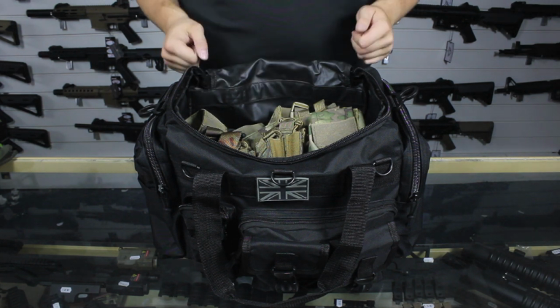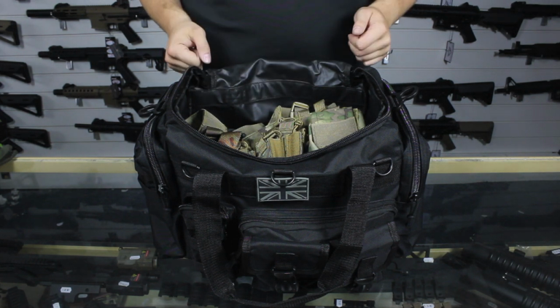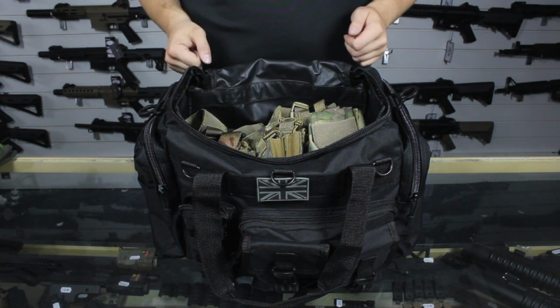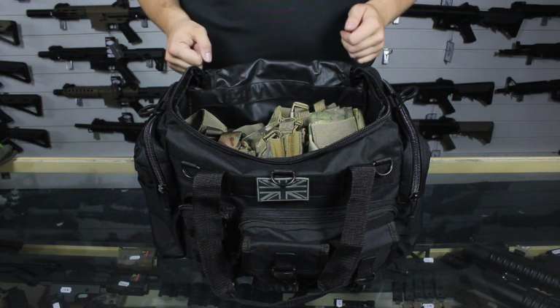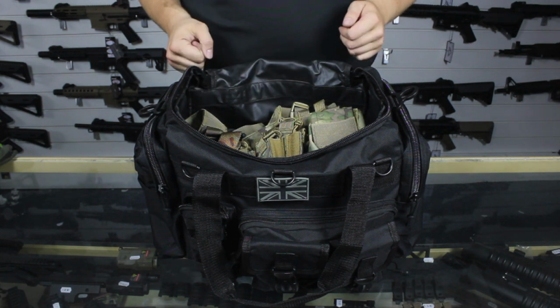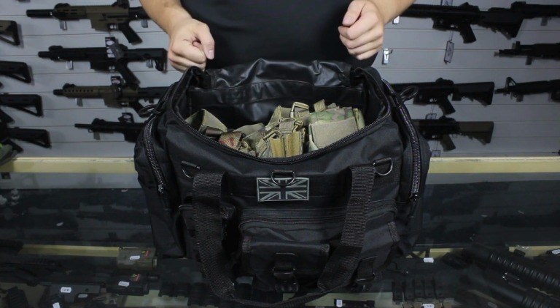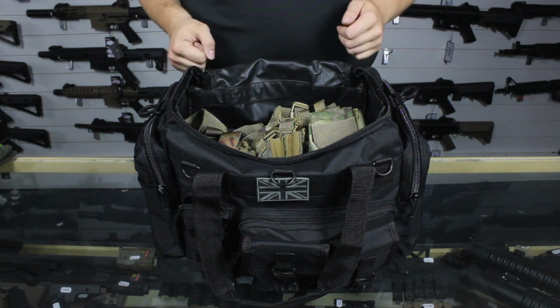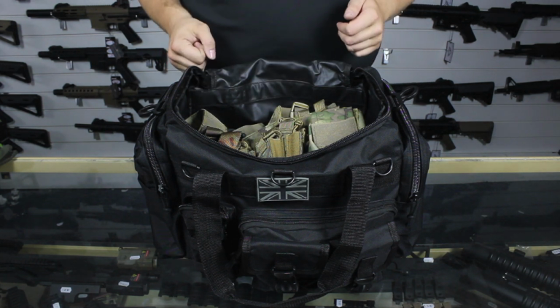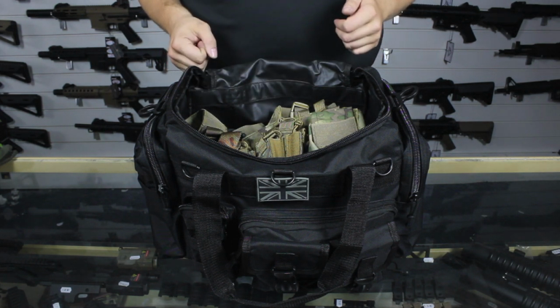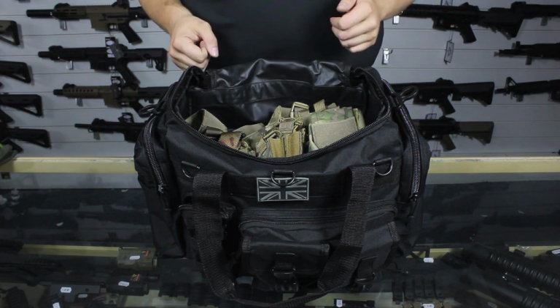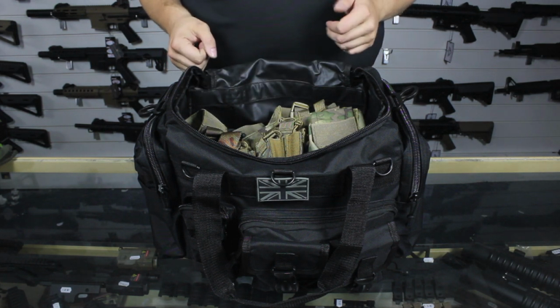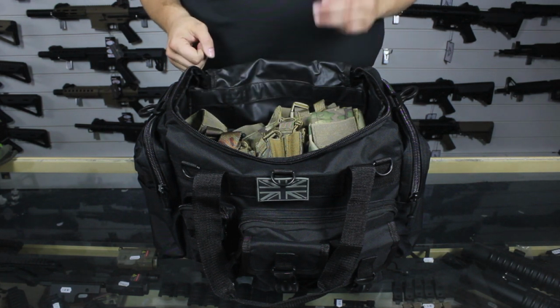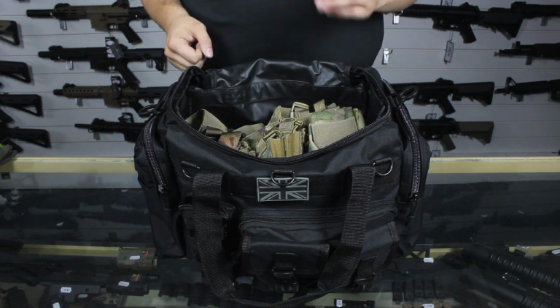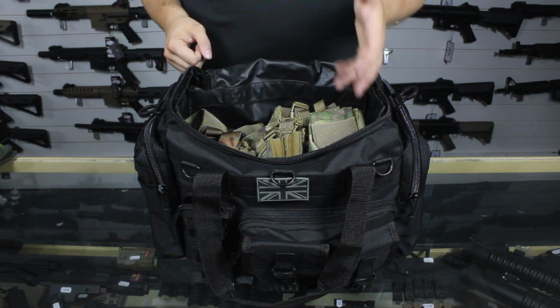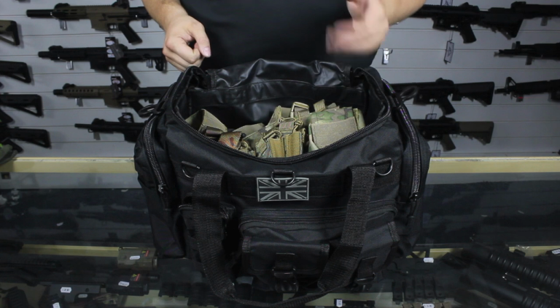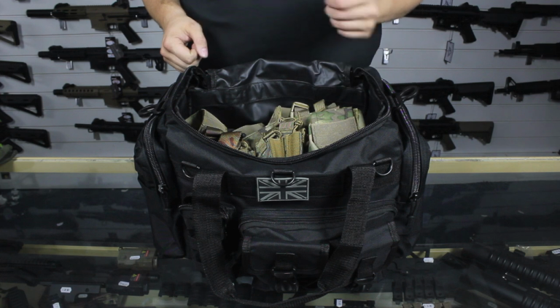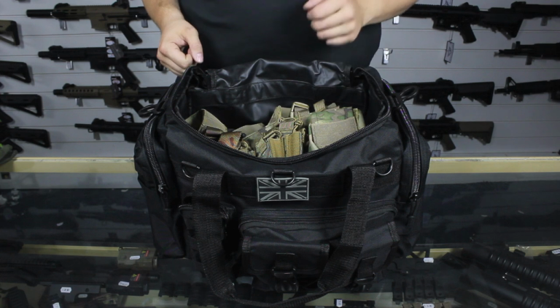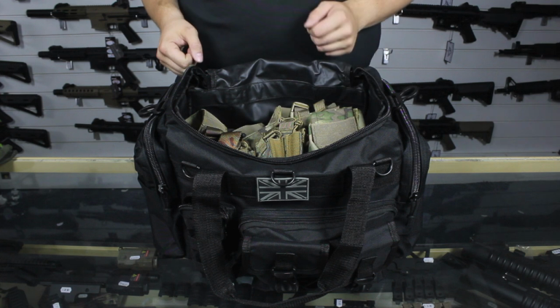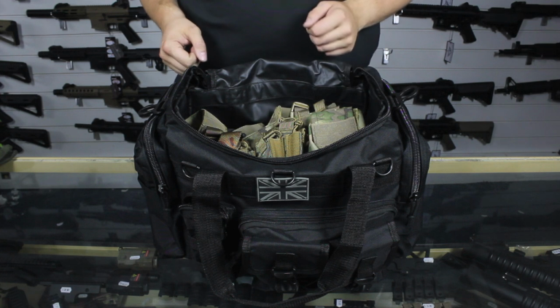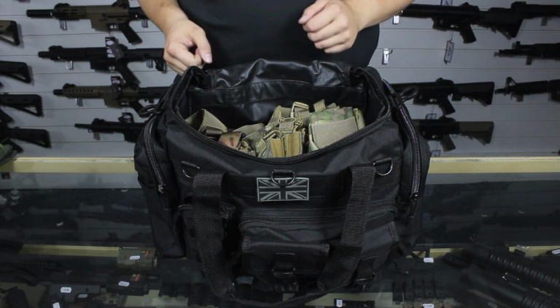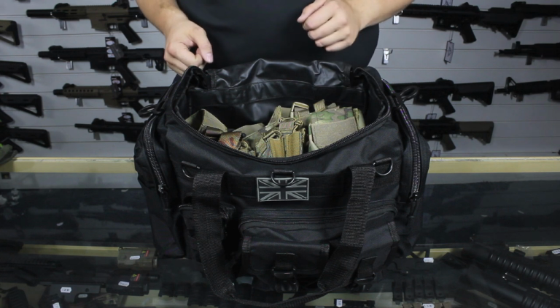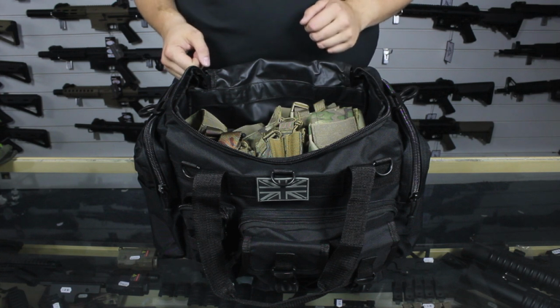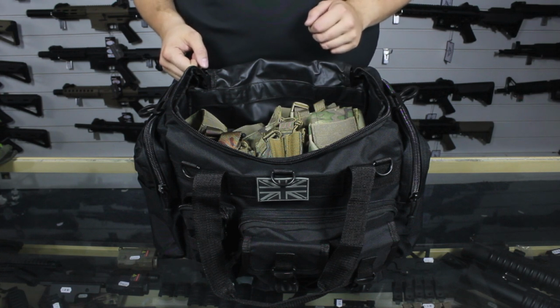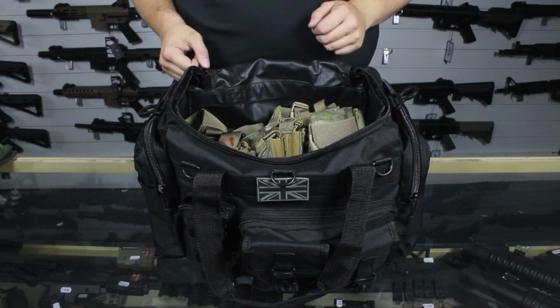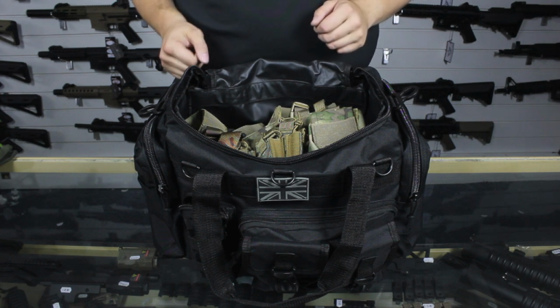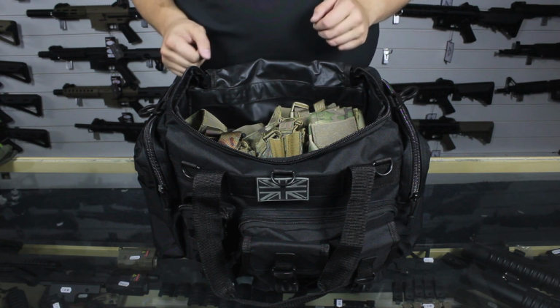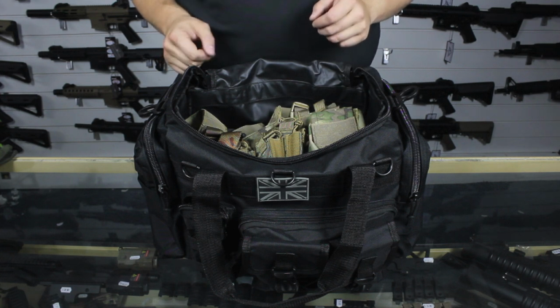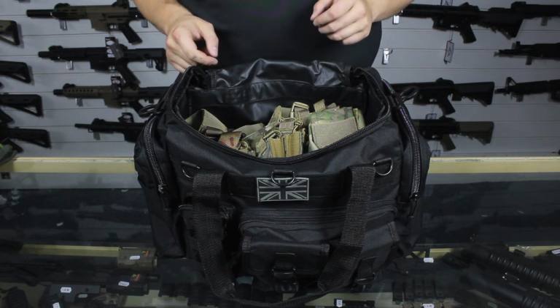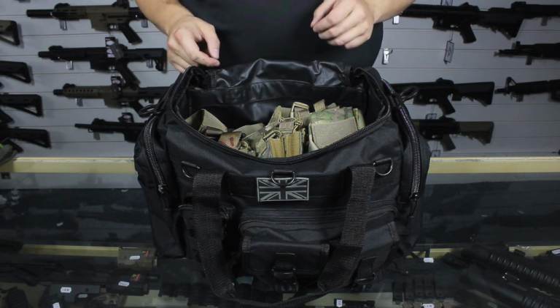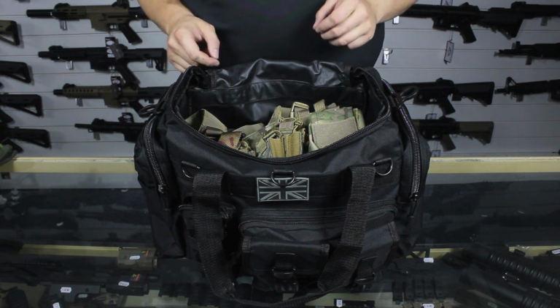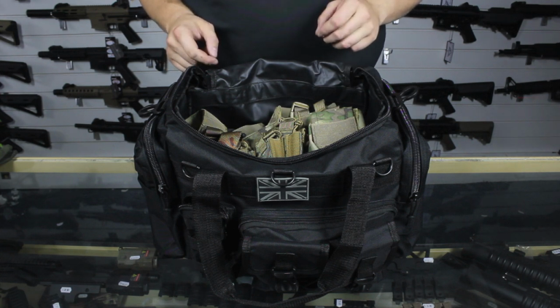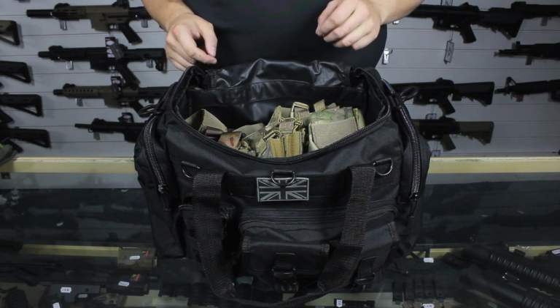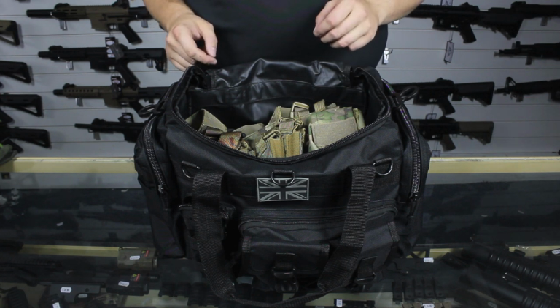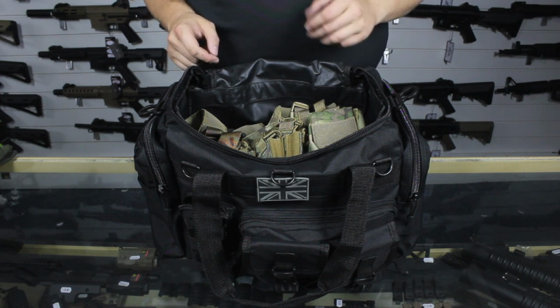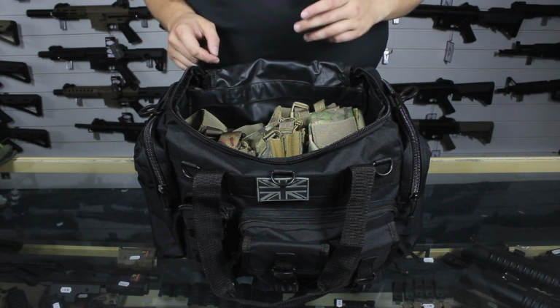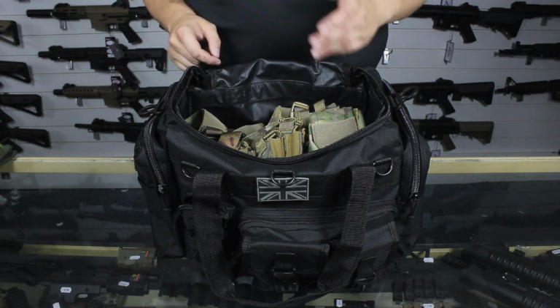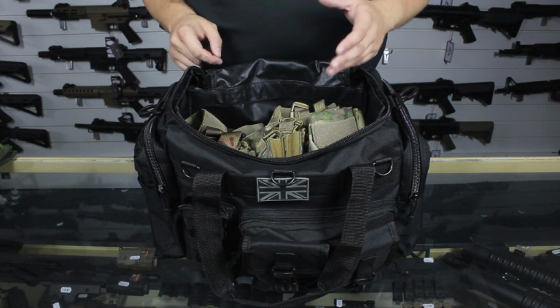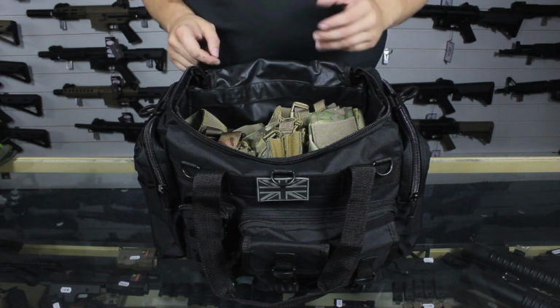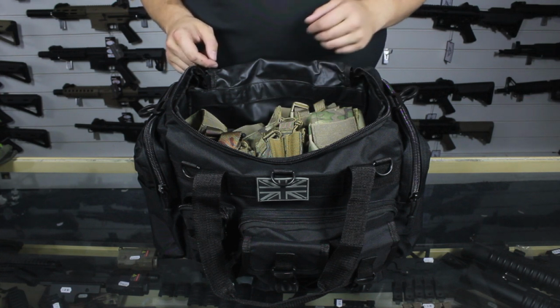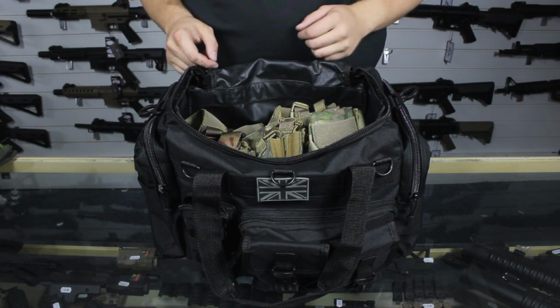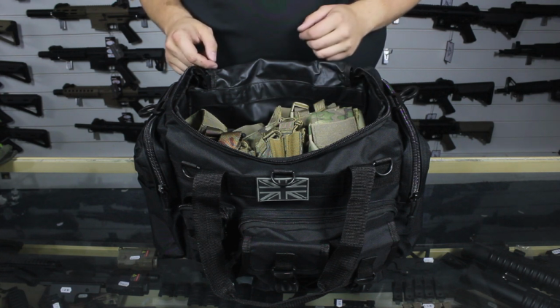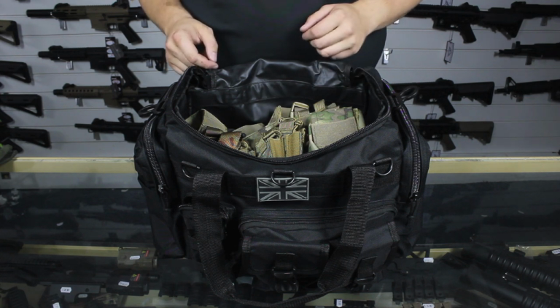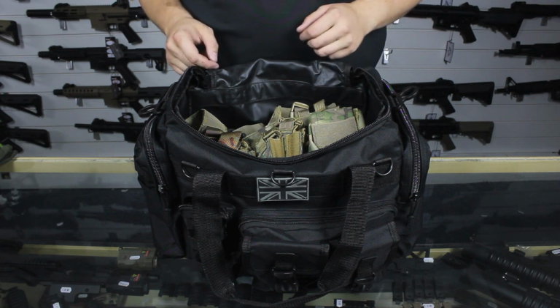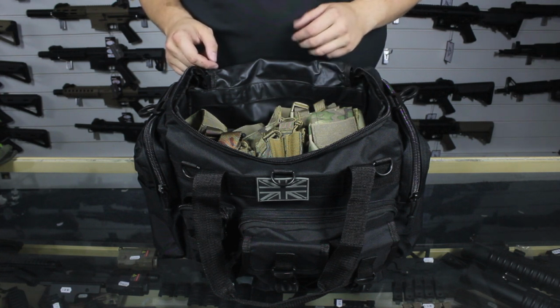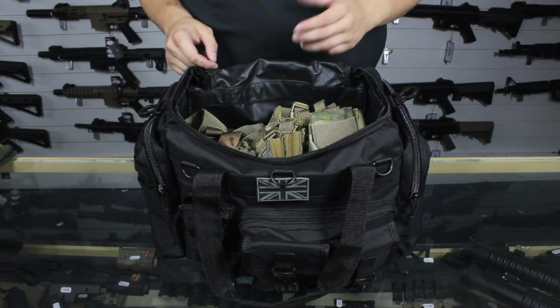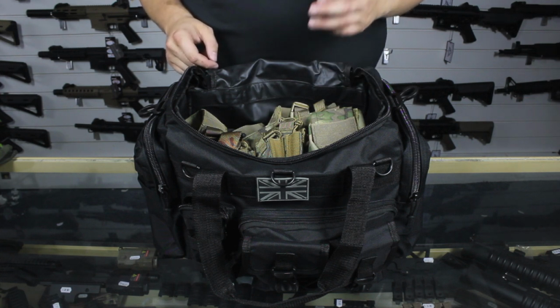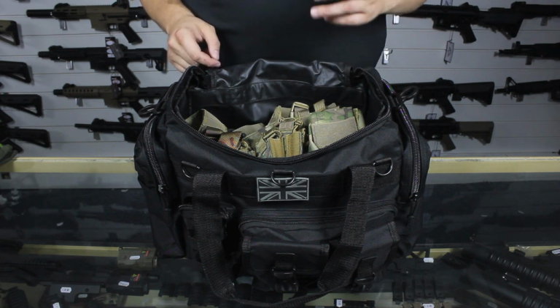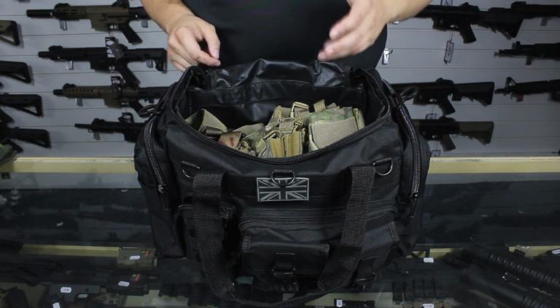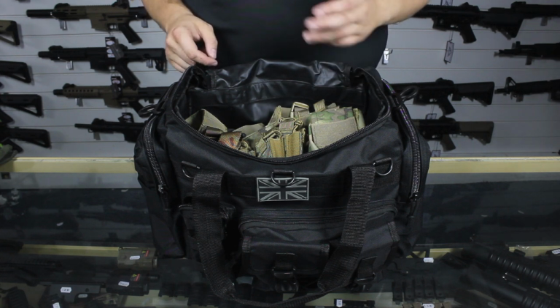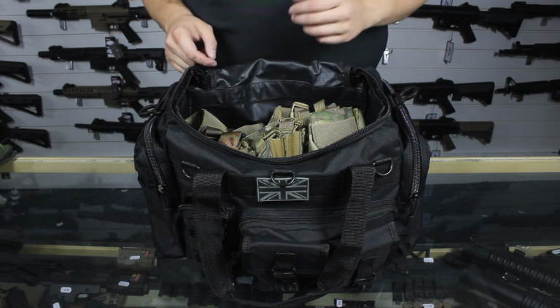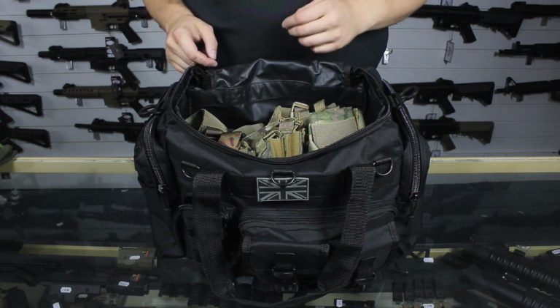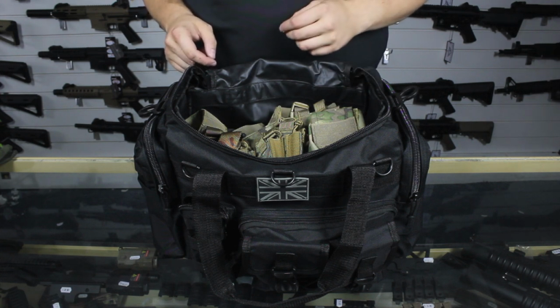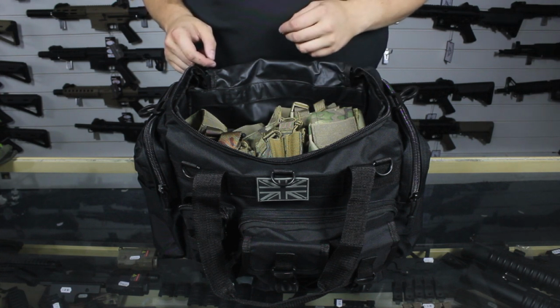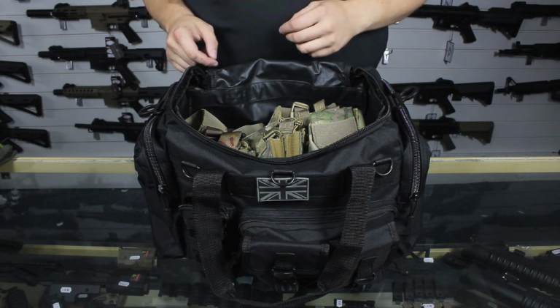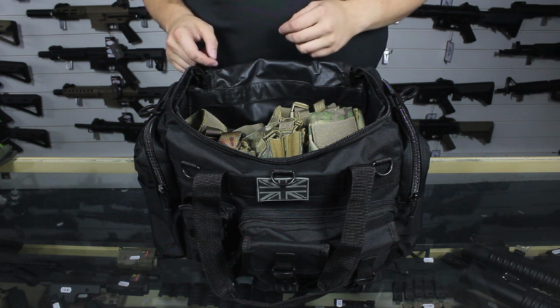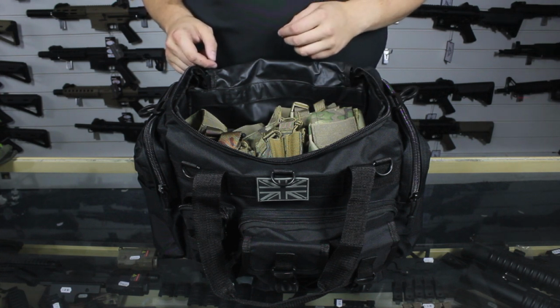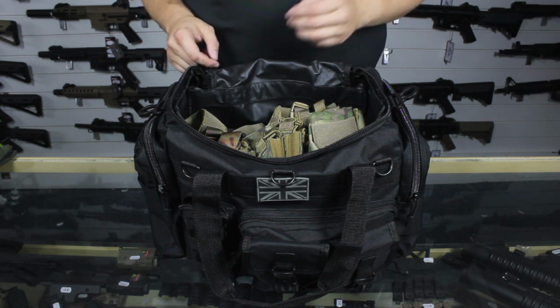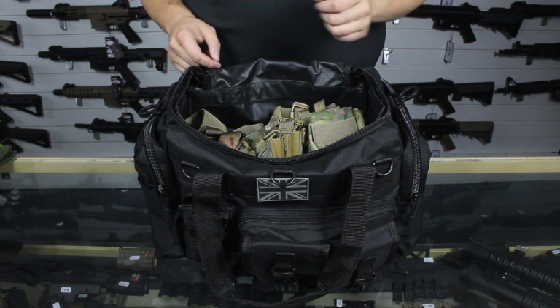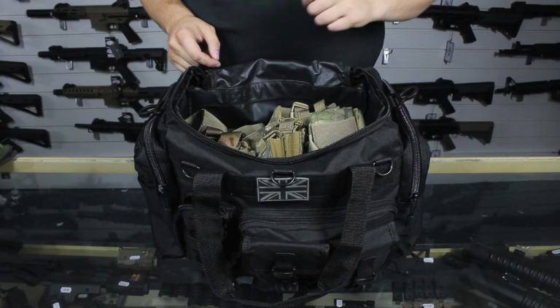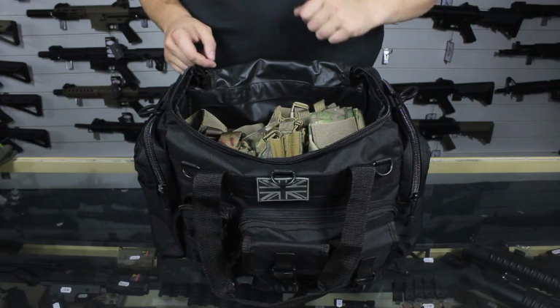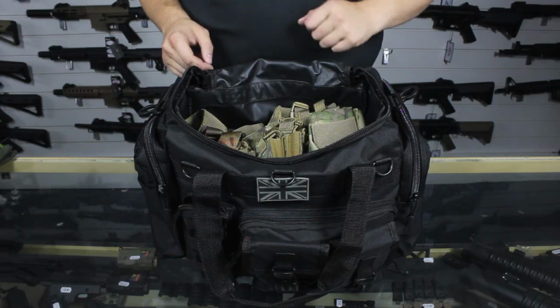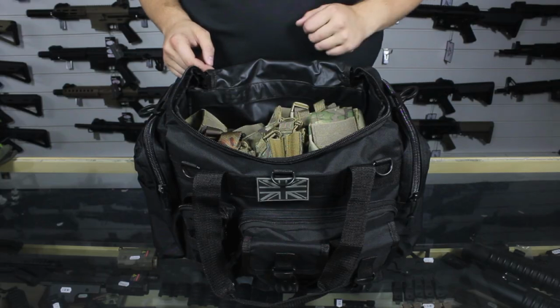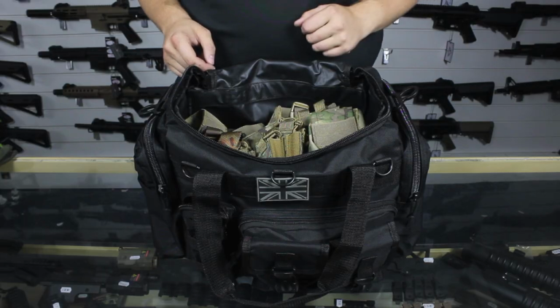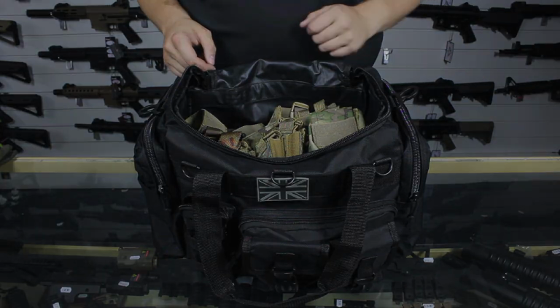So this has been a look at the Combat UK Saxon 35 litre Holdall. I do hope this was helpful — thank you for watching.